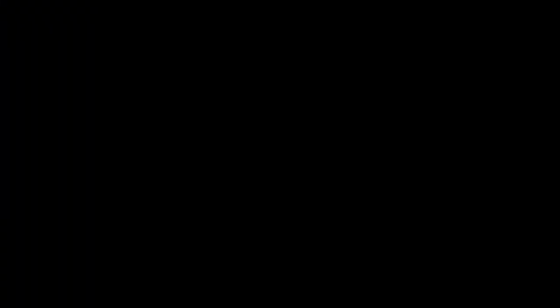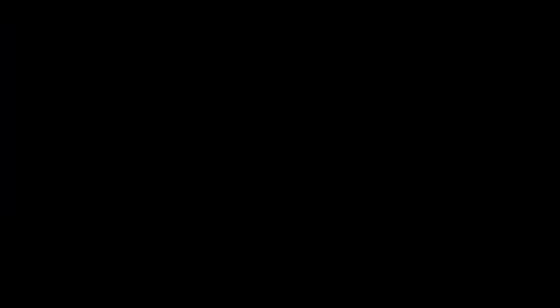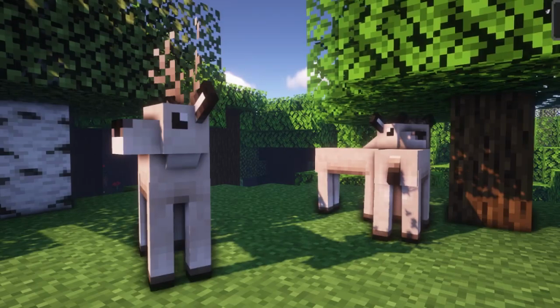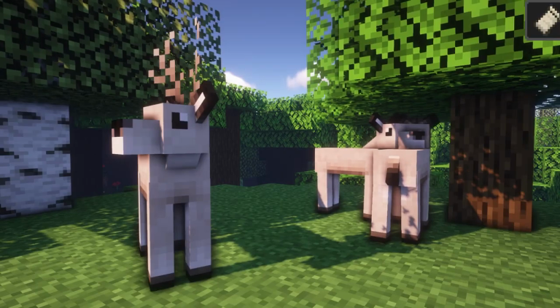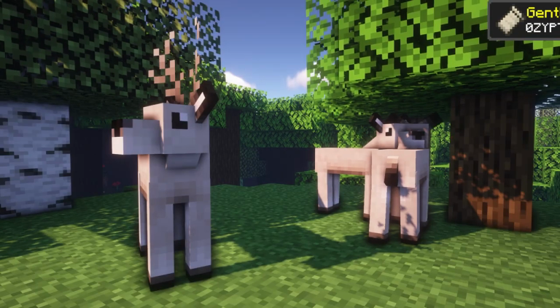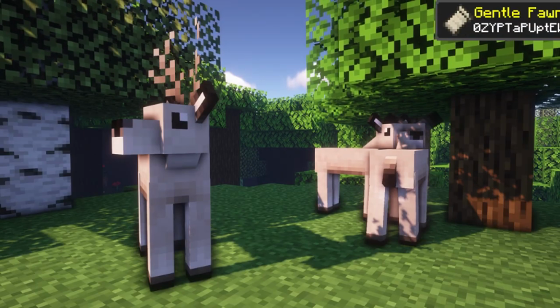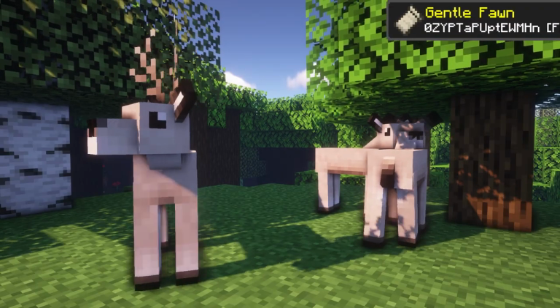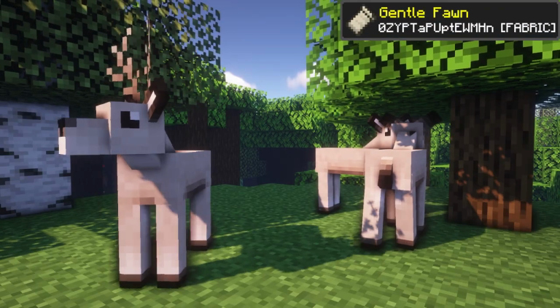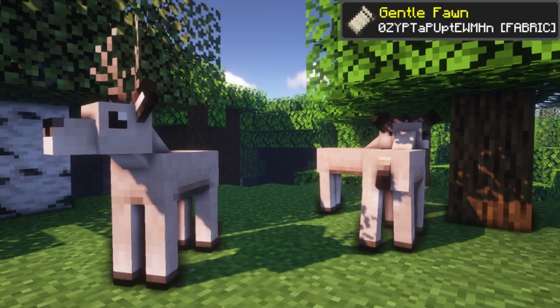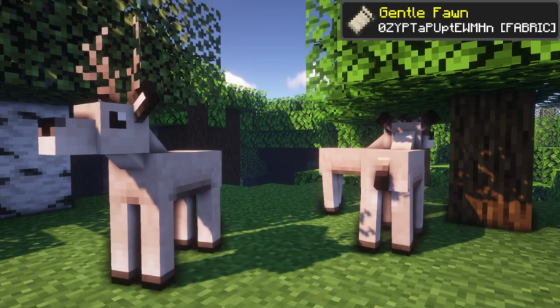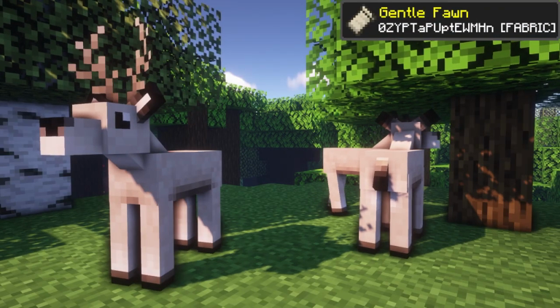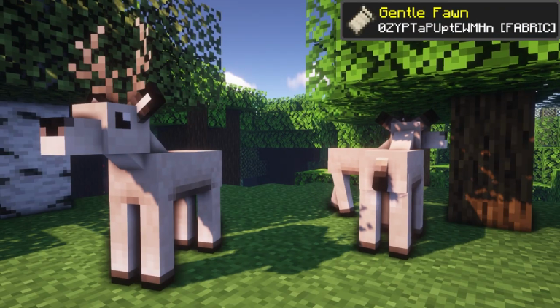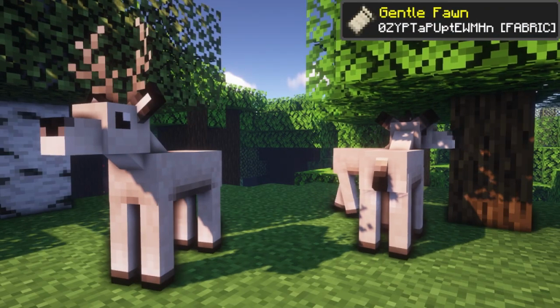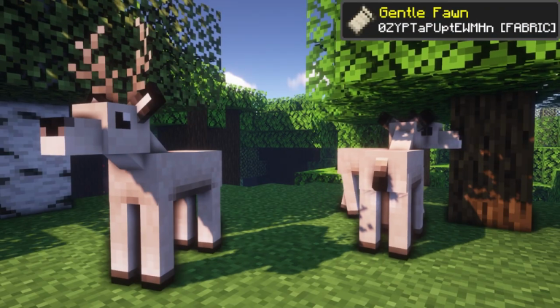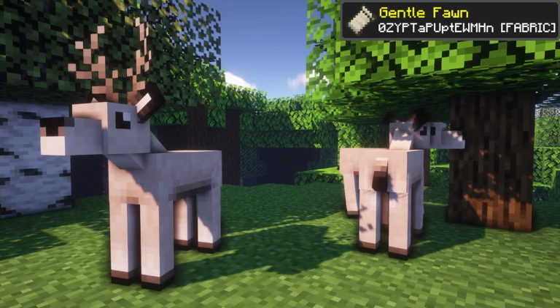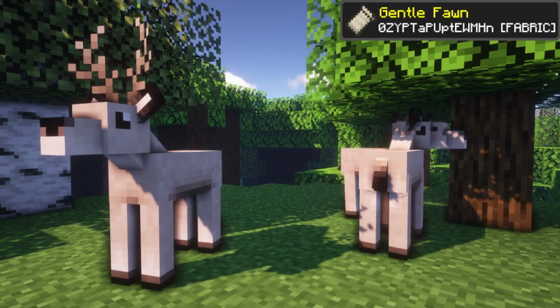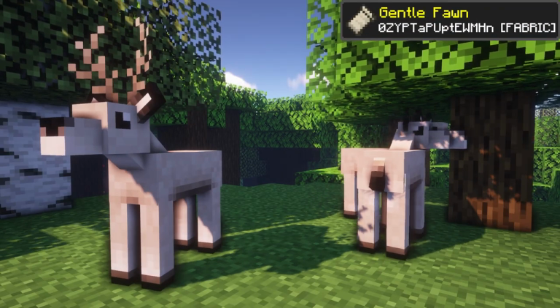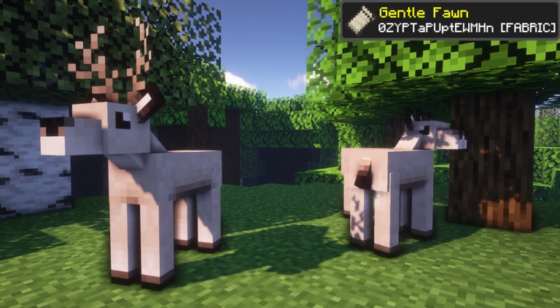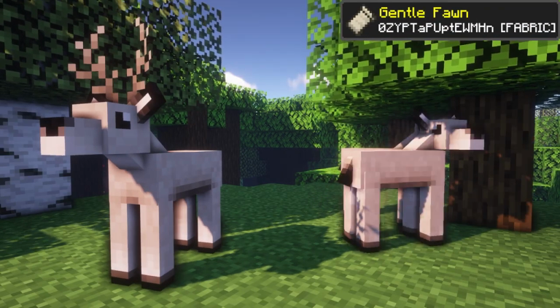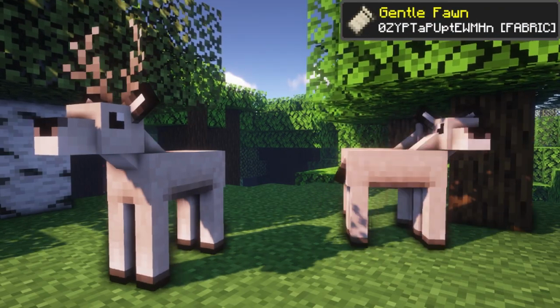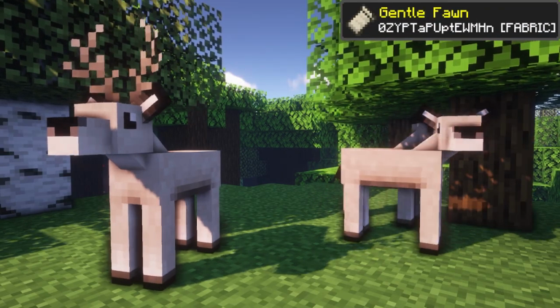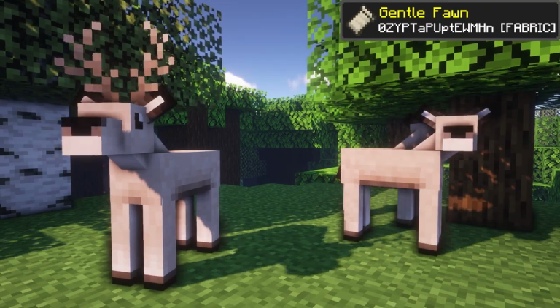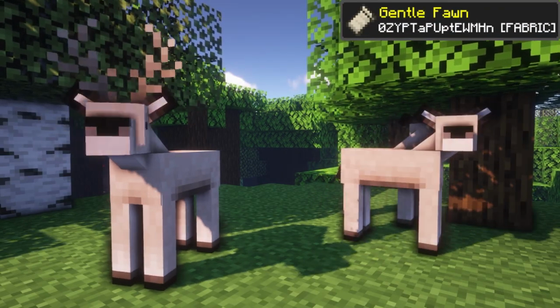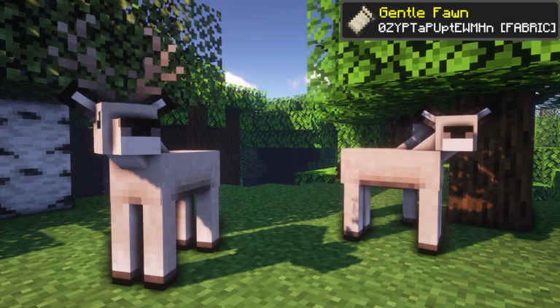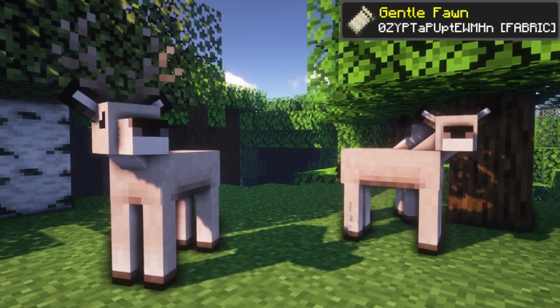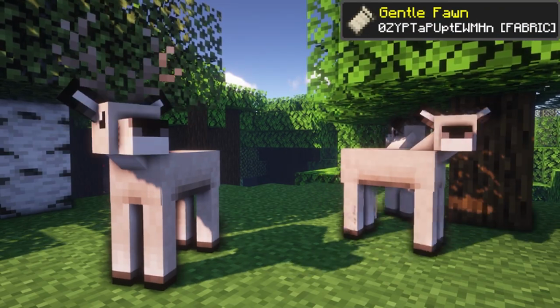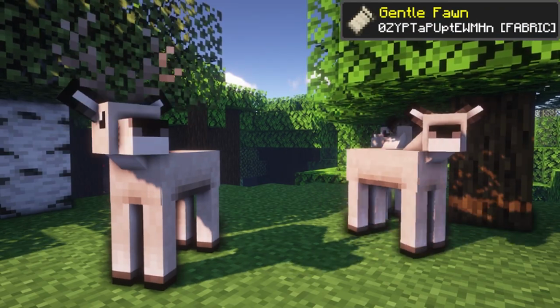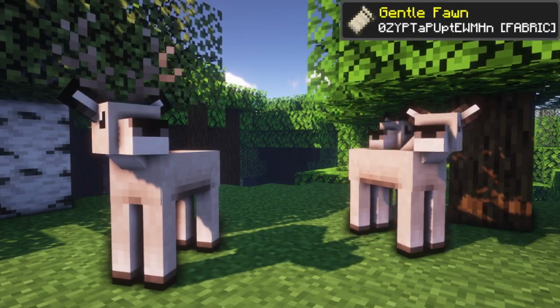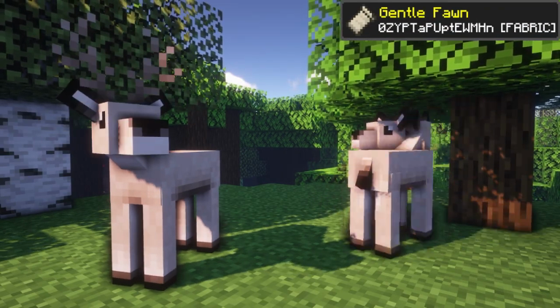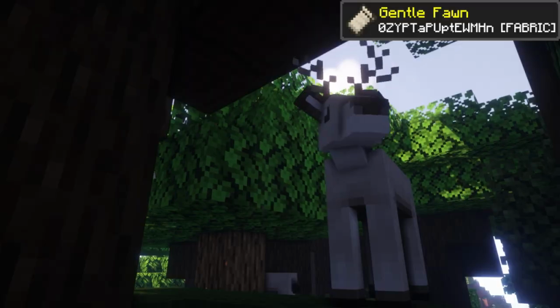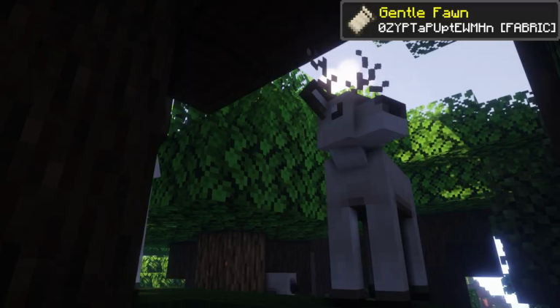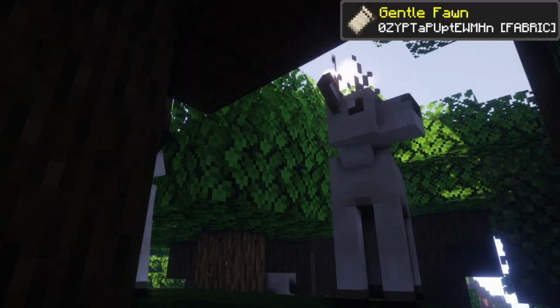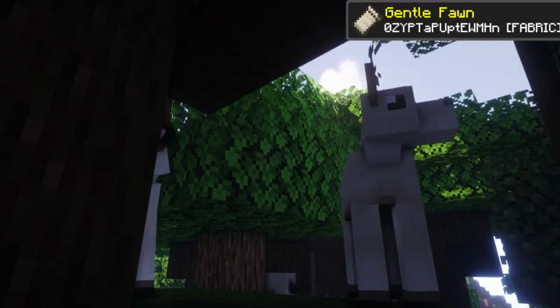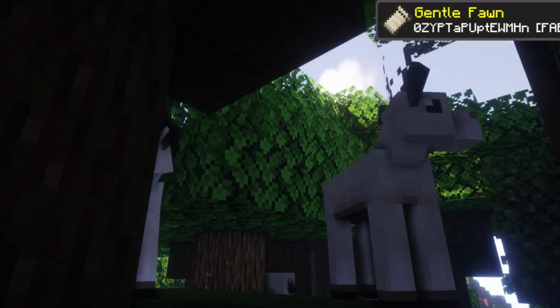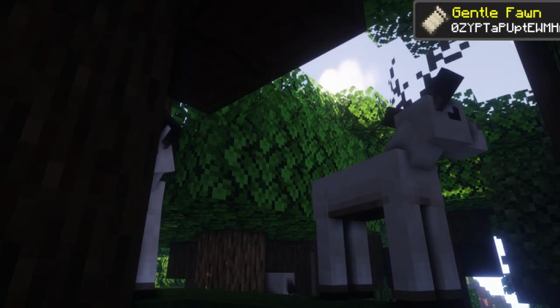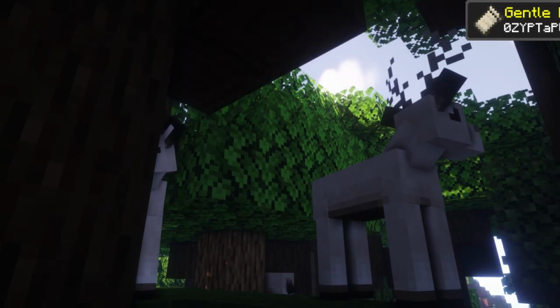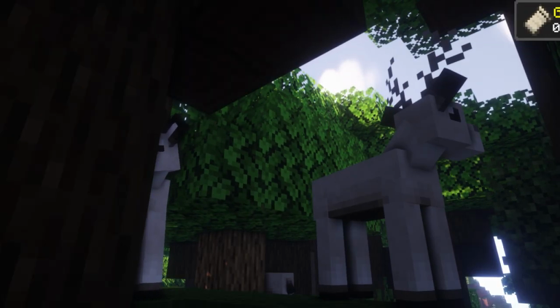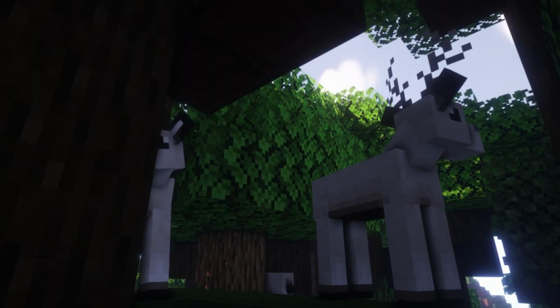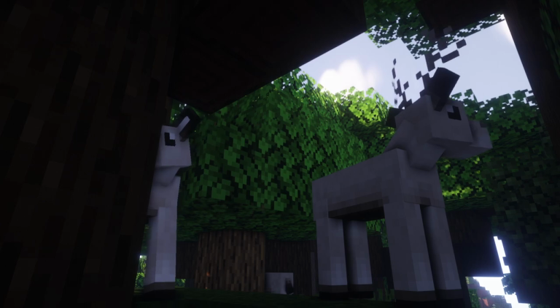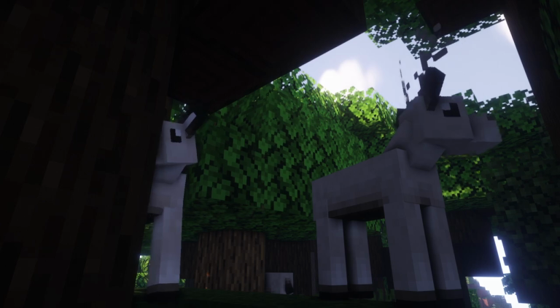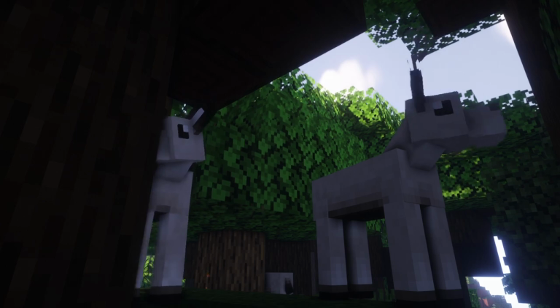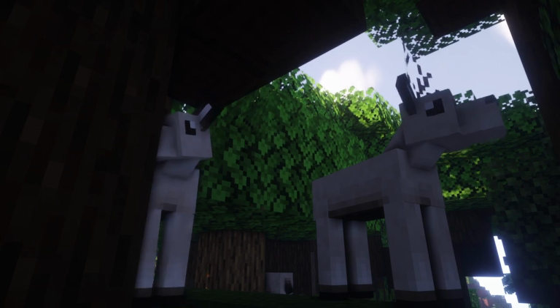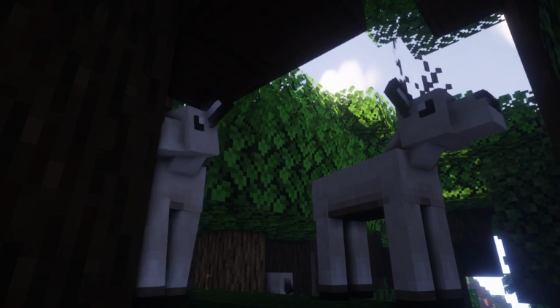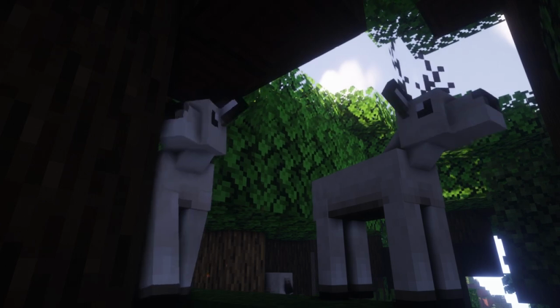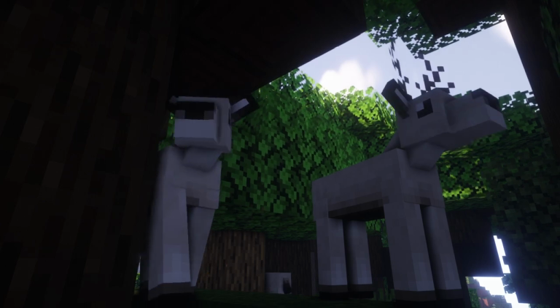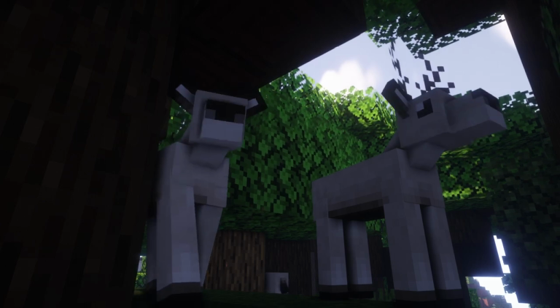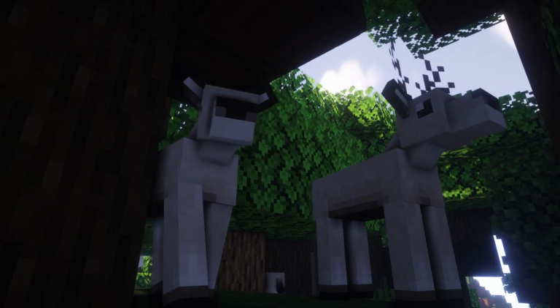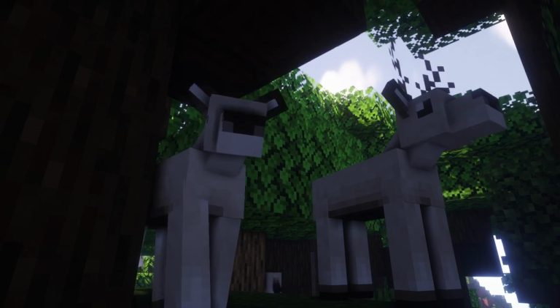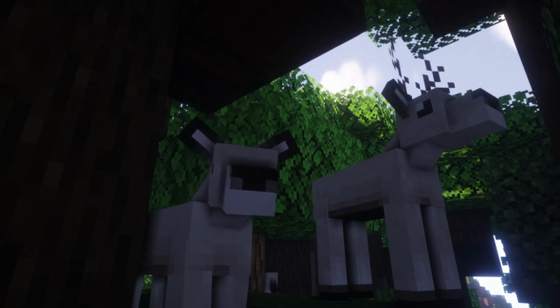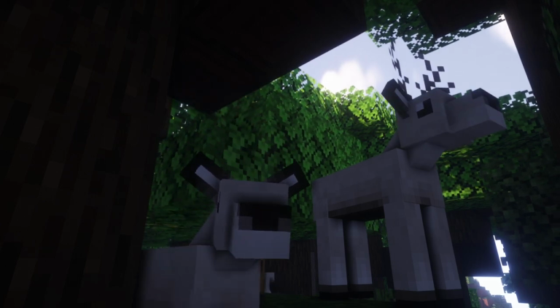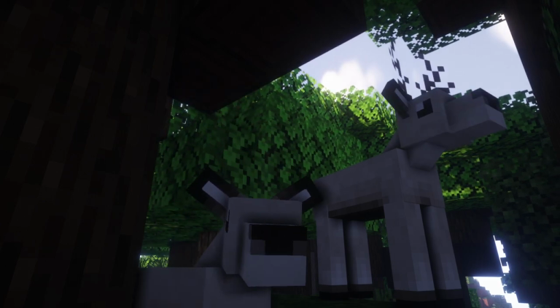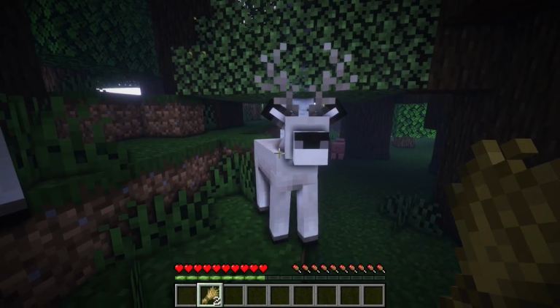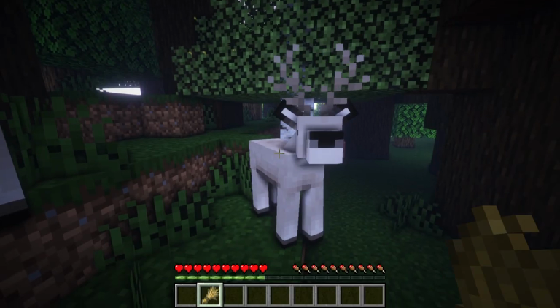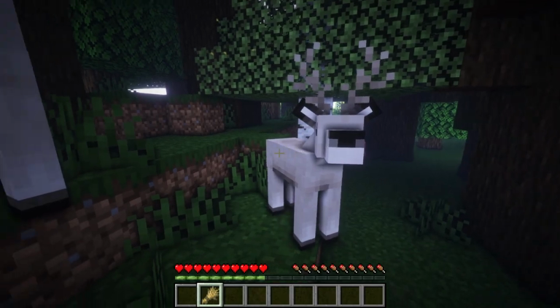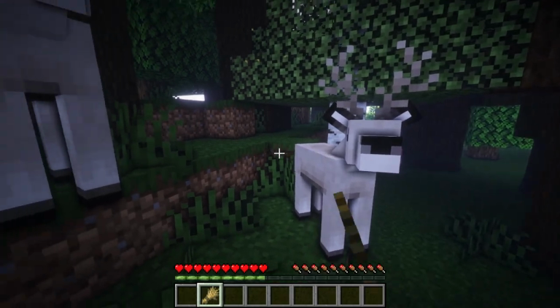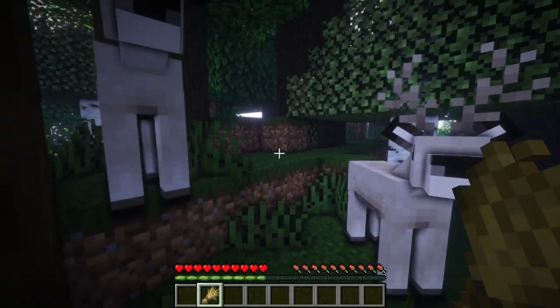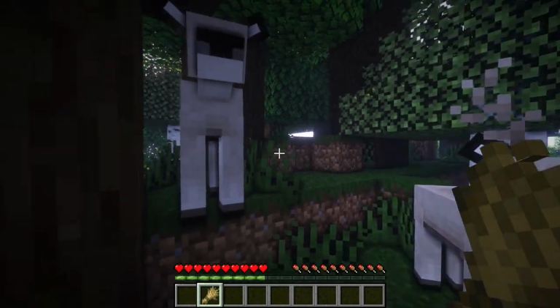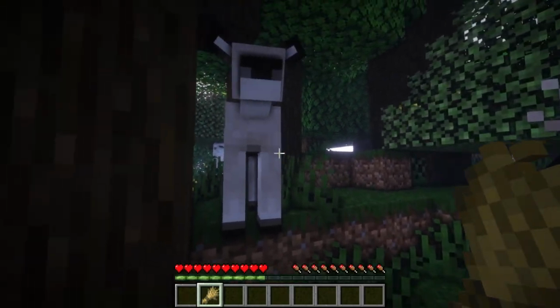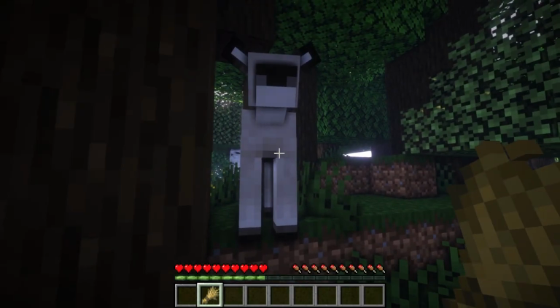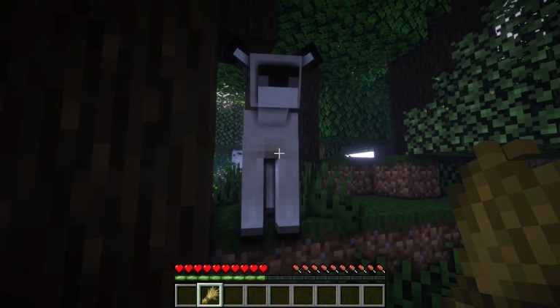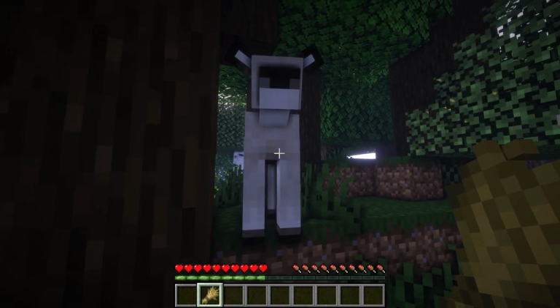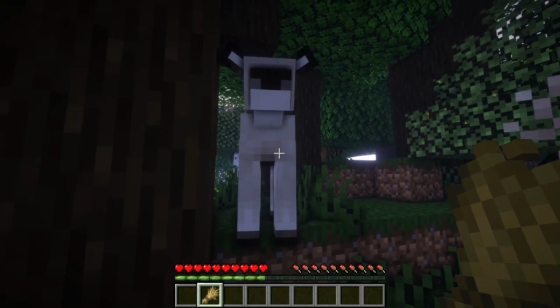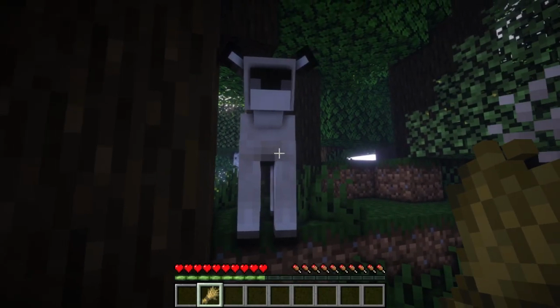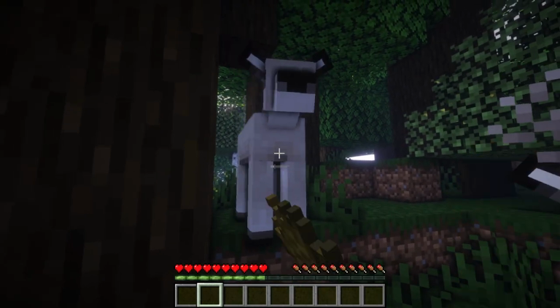Gentle Fawn brings deer to Minecraft. Naturally residing within roofed forests, players can breed them with wheat.